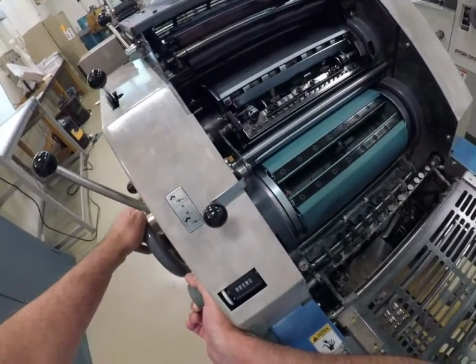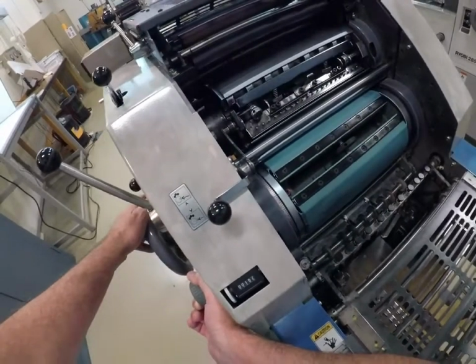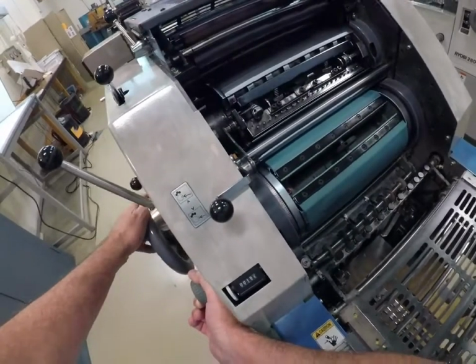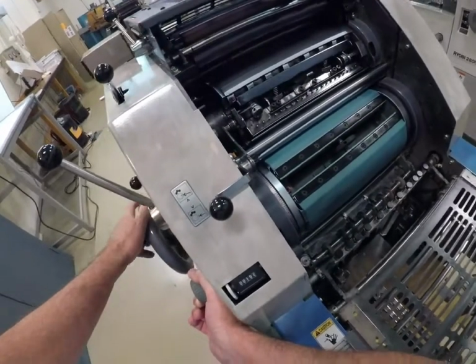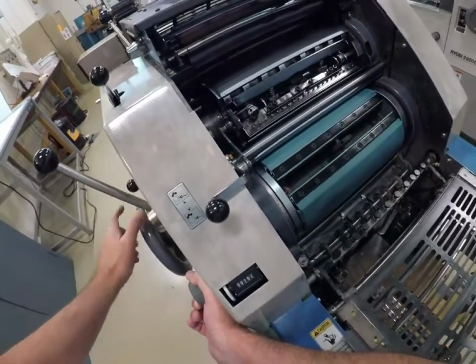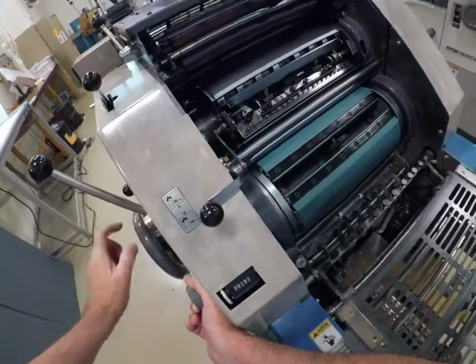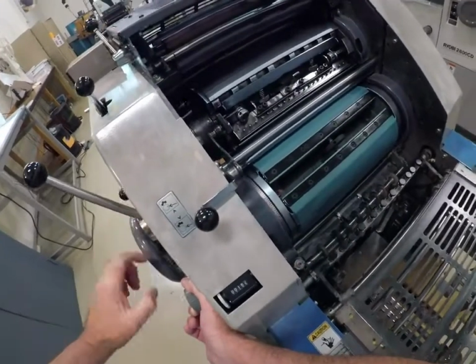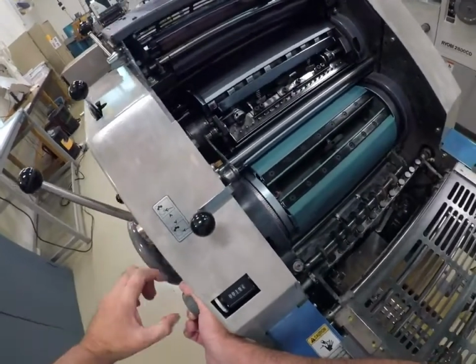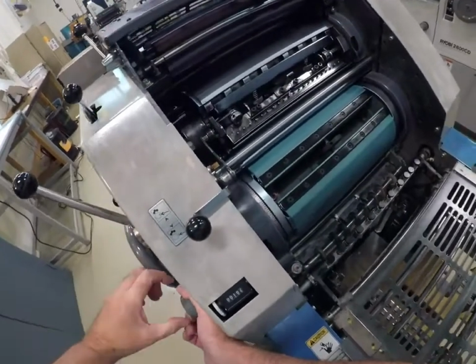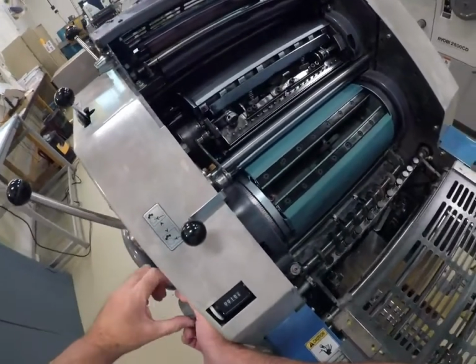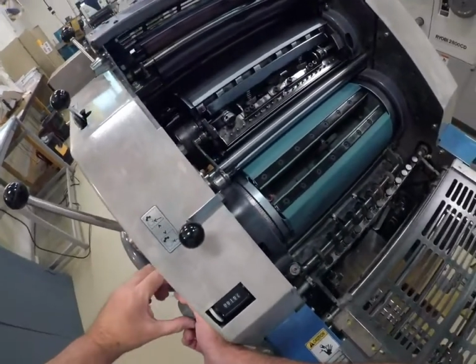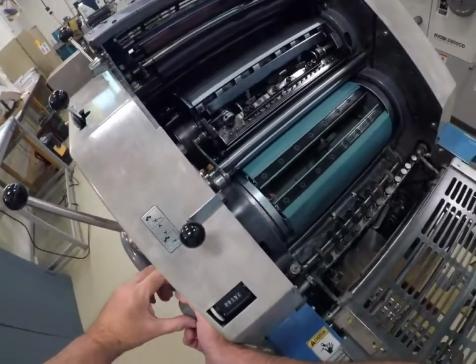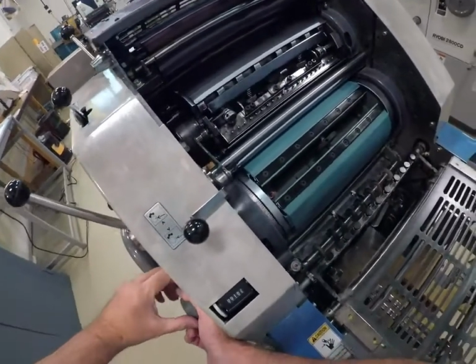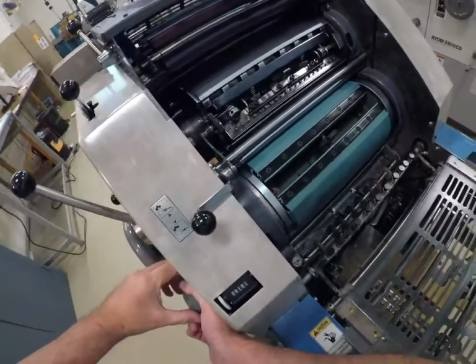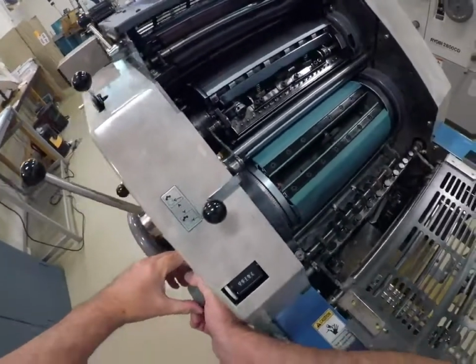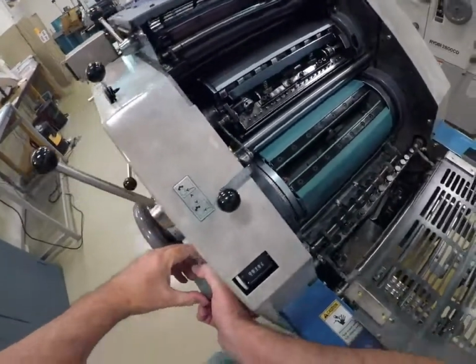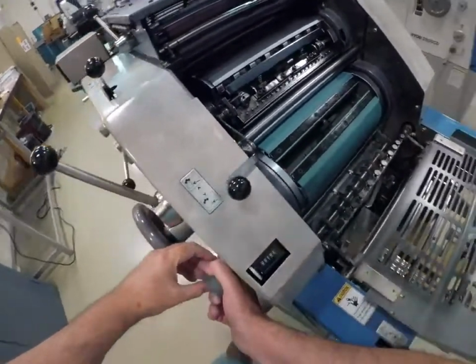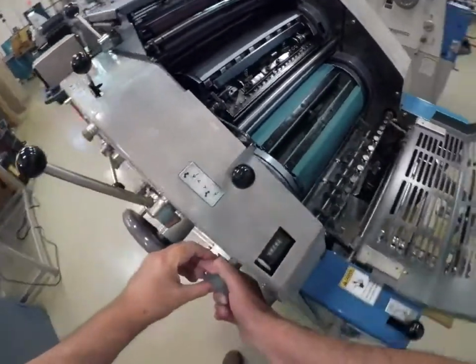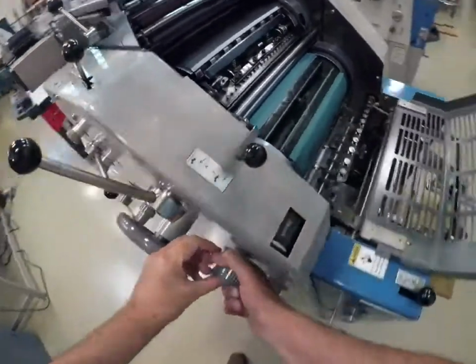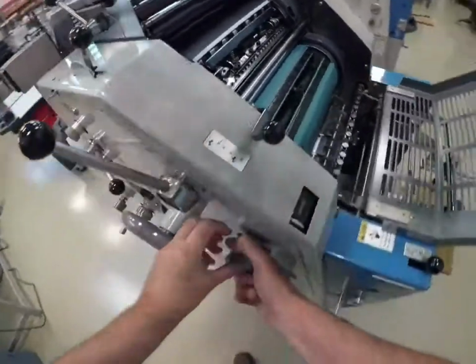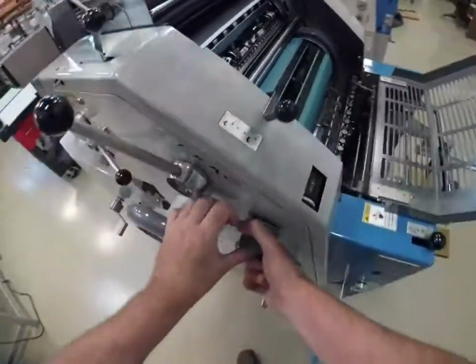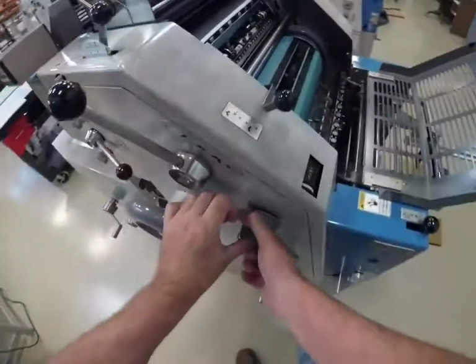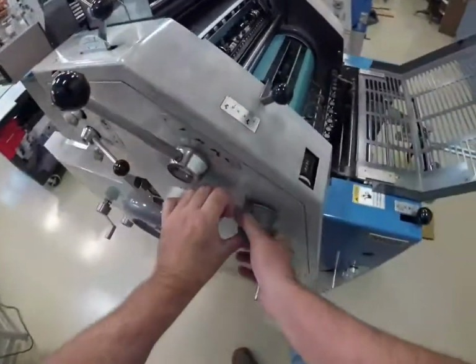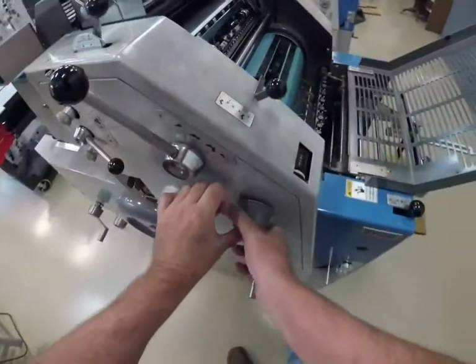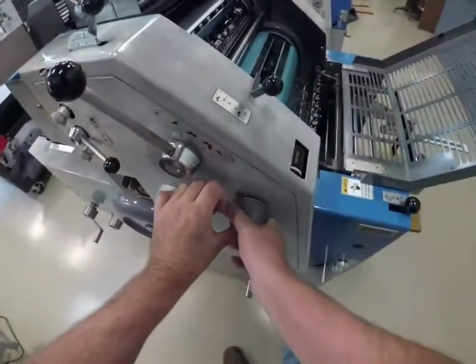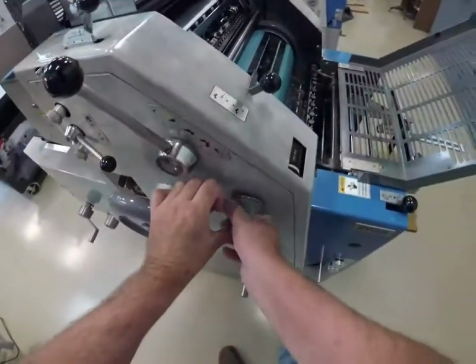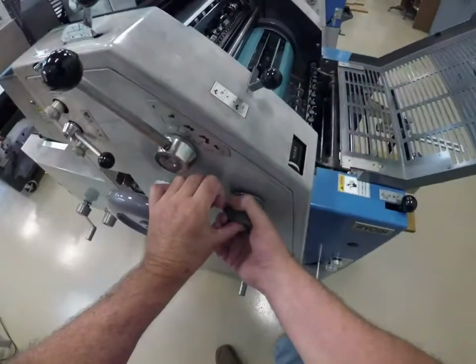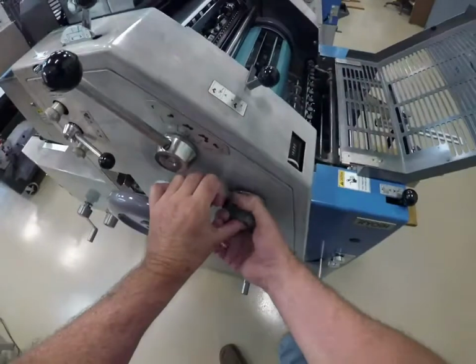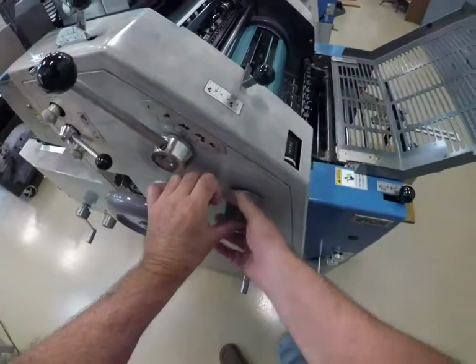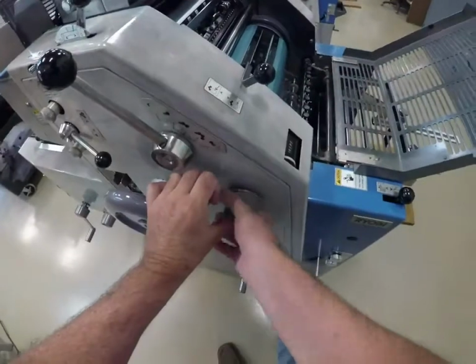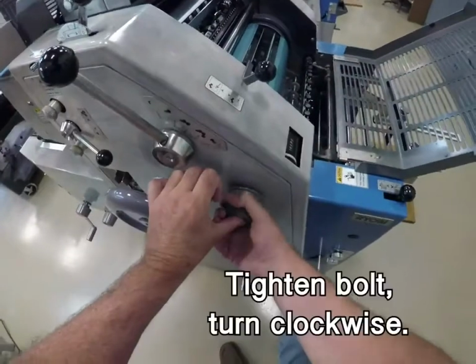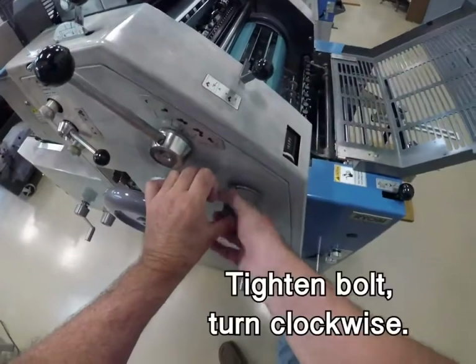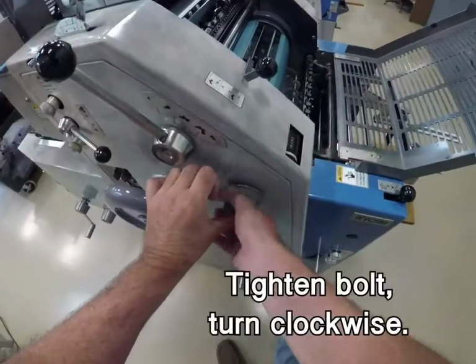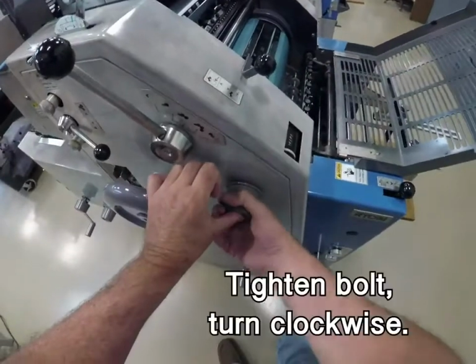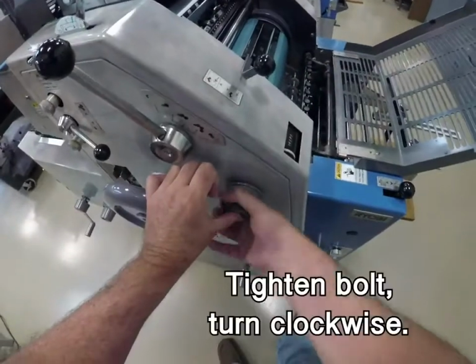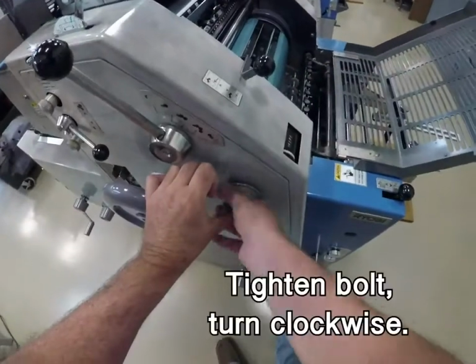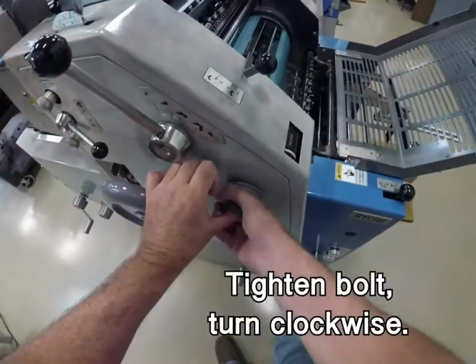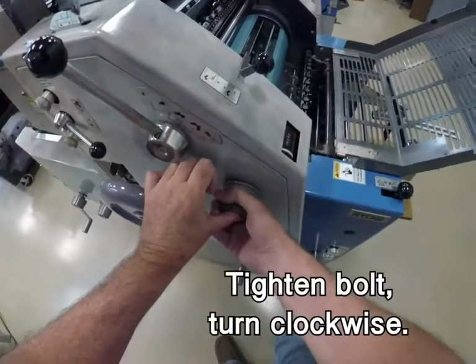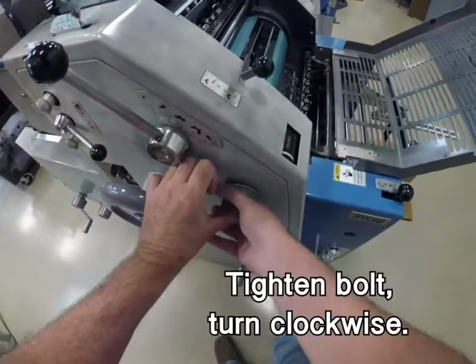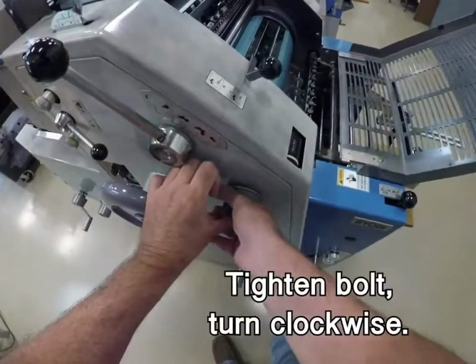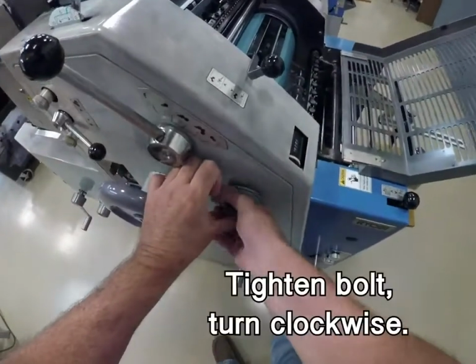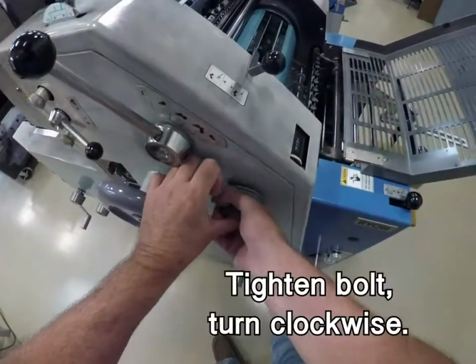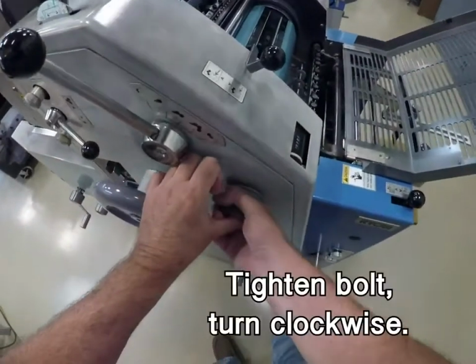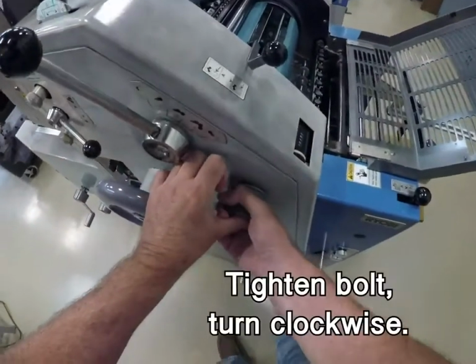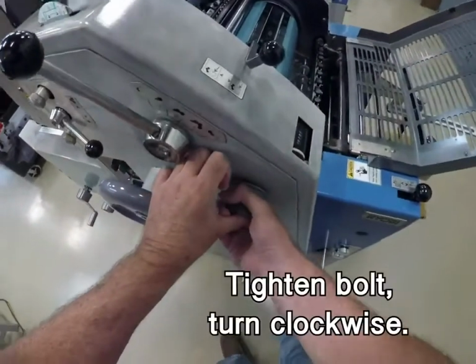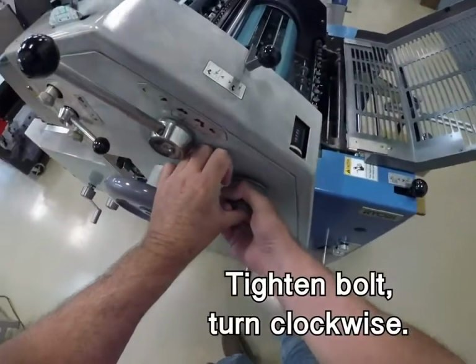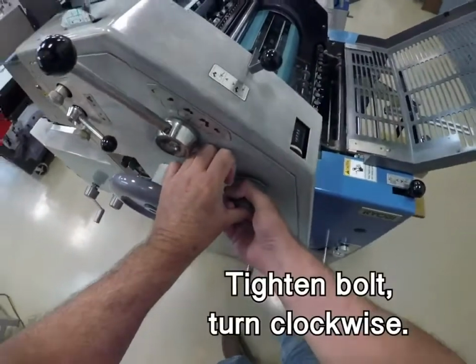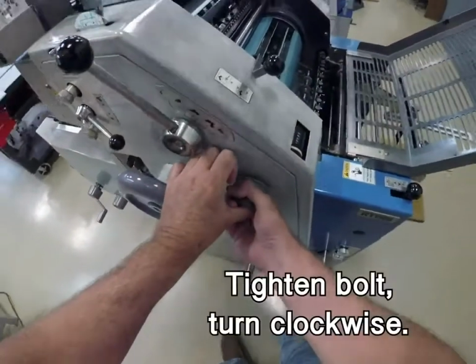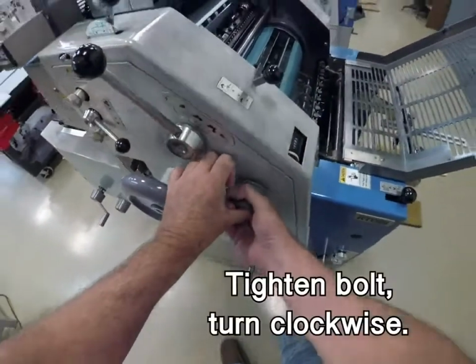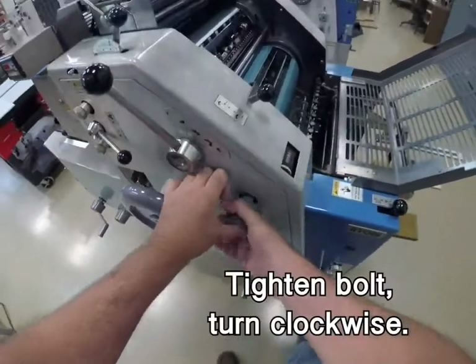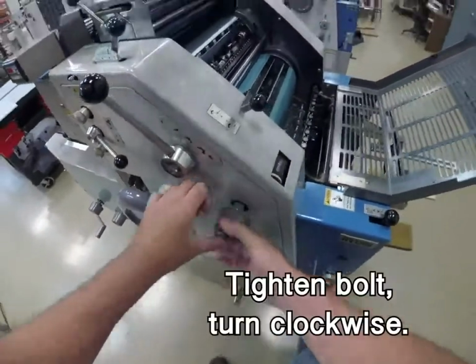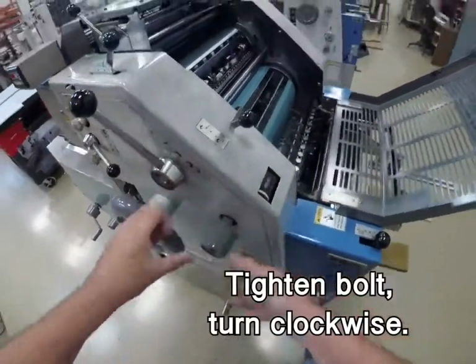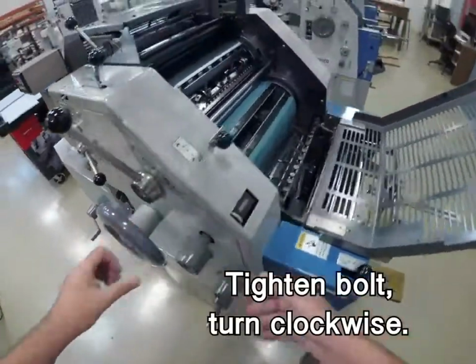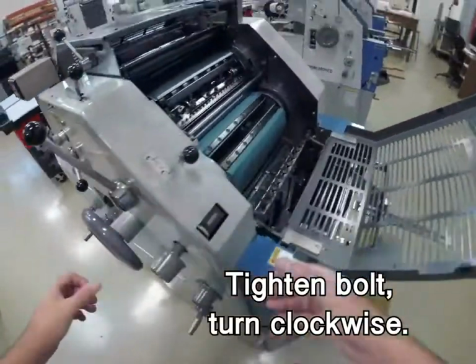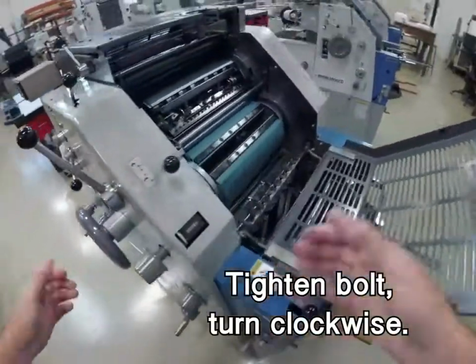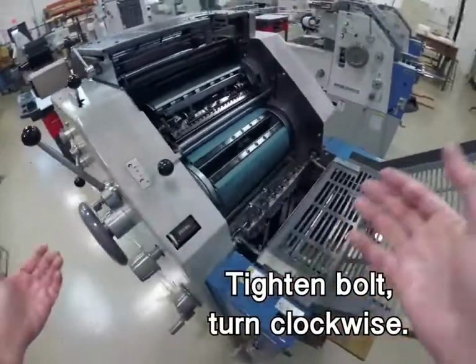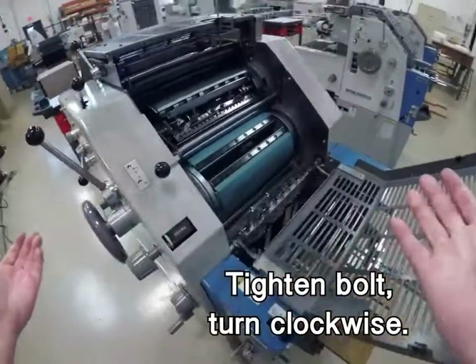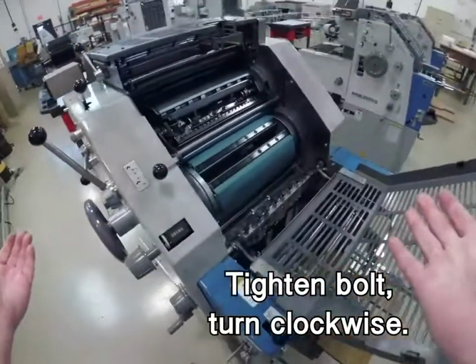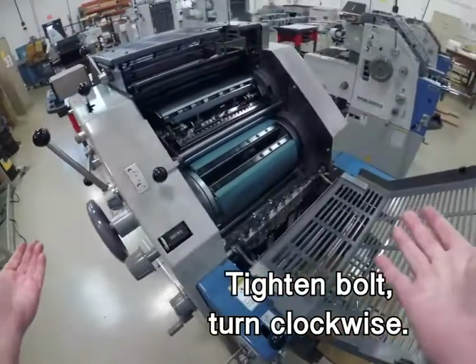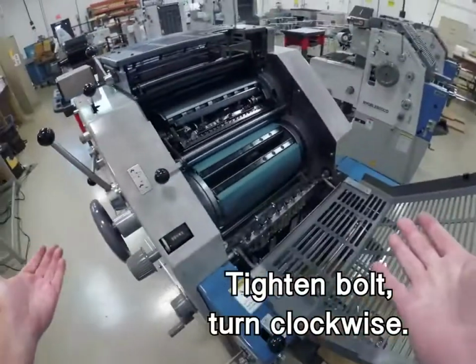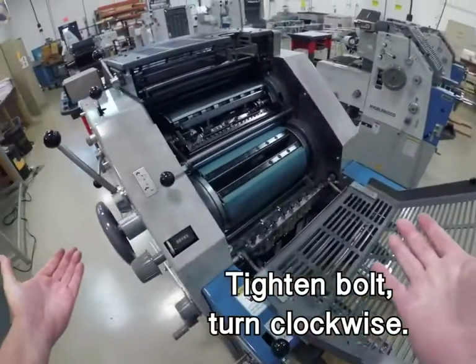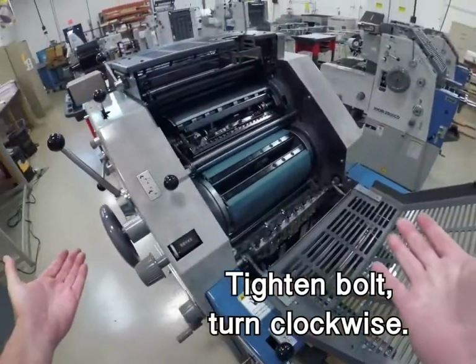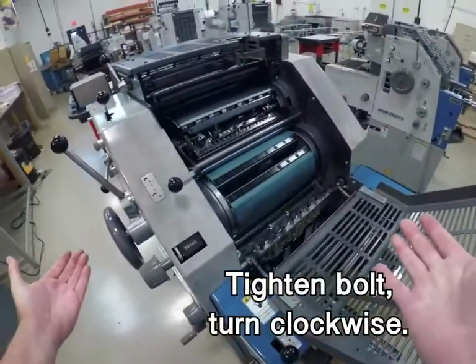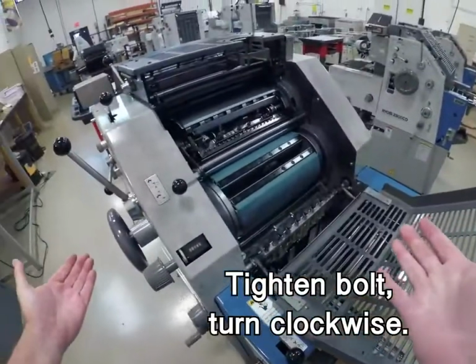Once you've got it where you want it, lock the nut again with the spring-loaded wrench, and you're done.